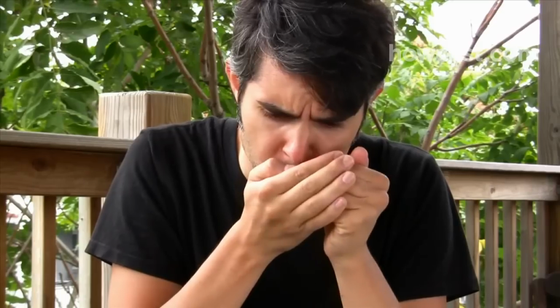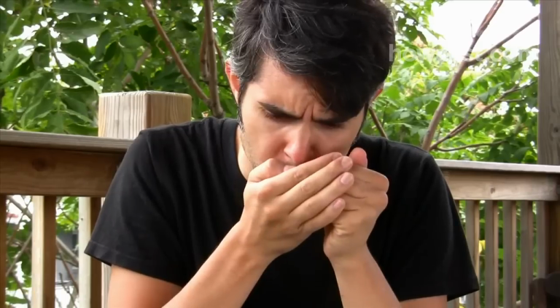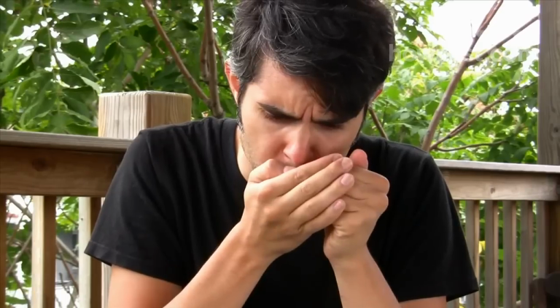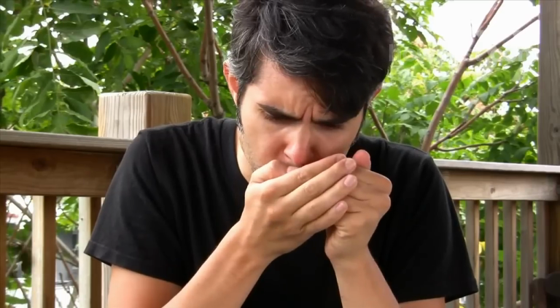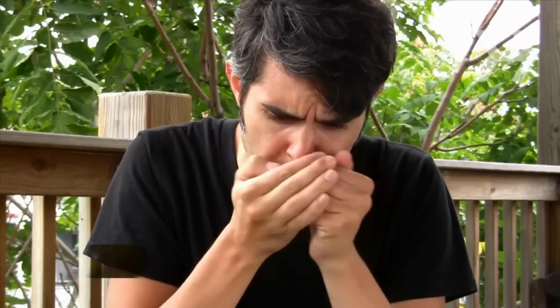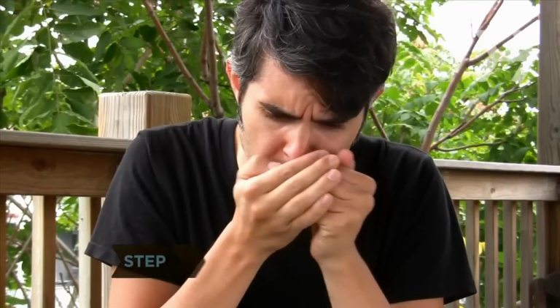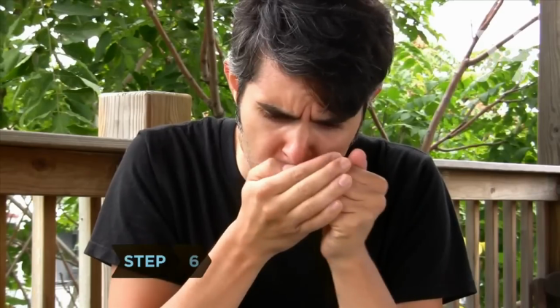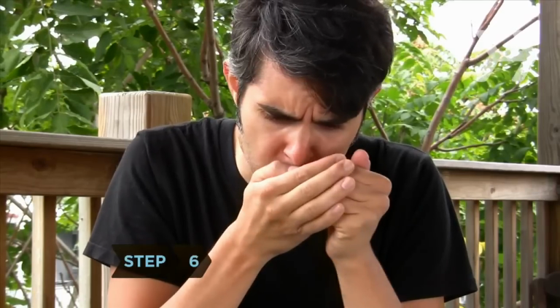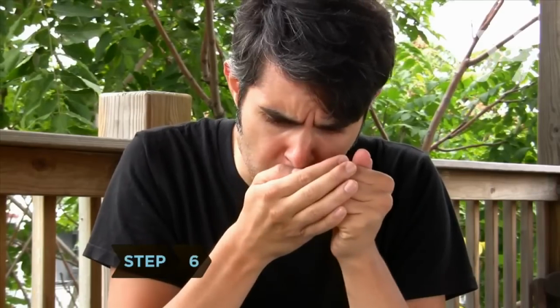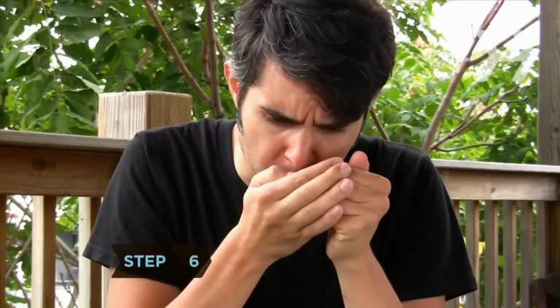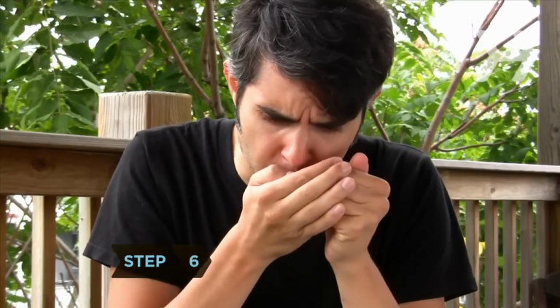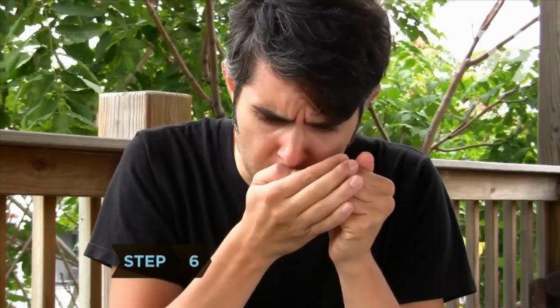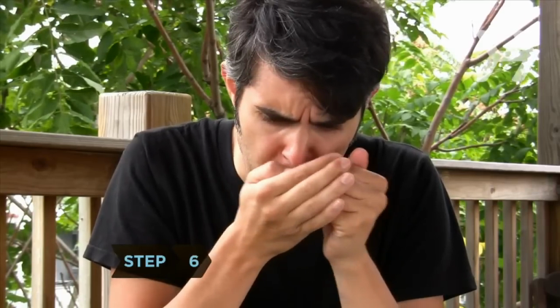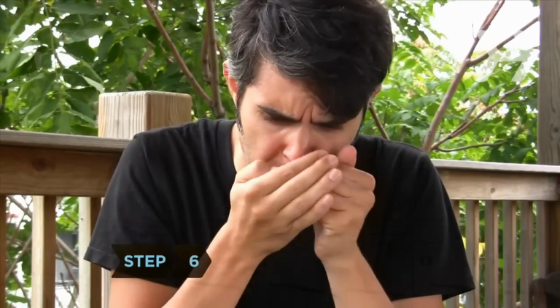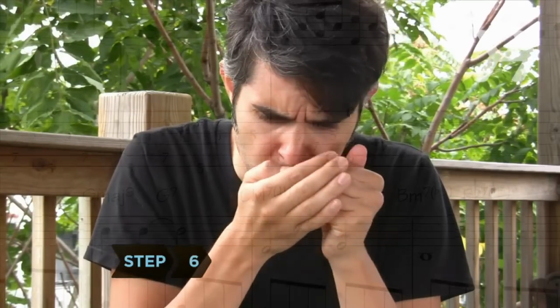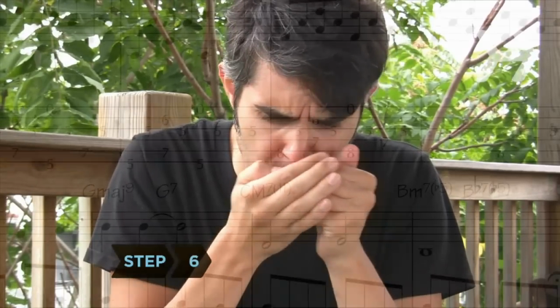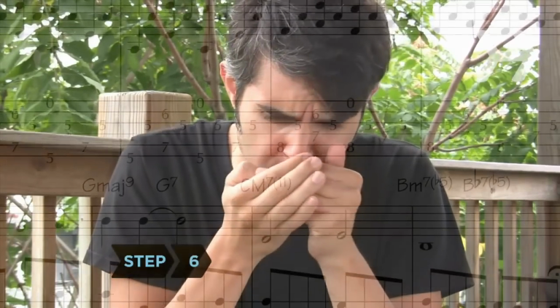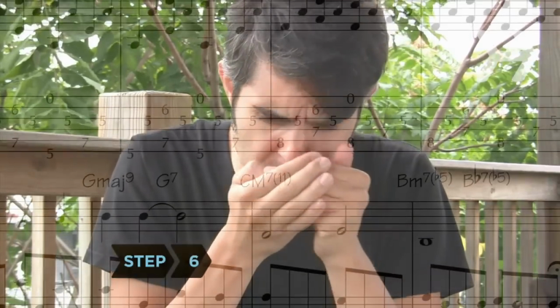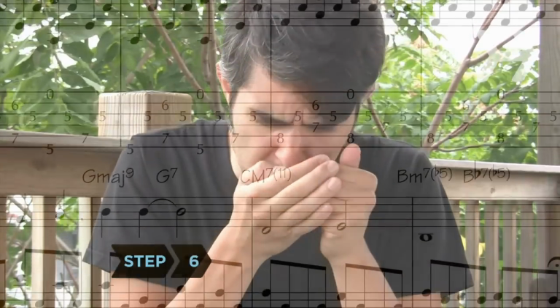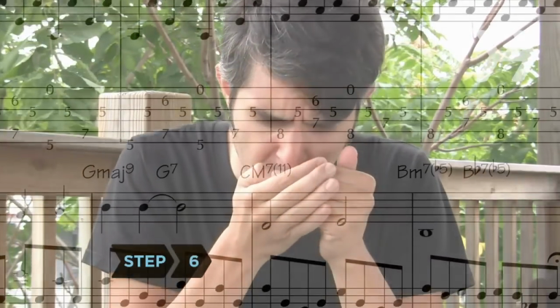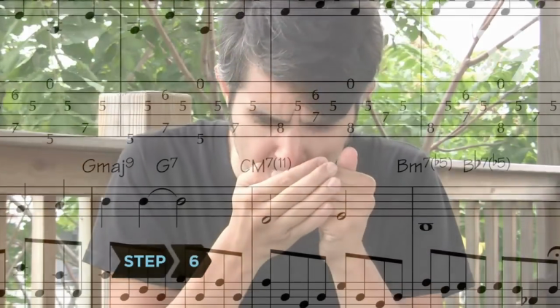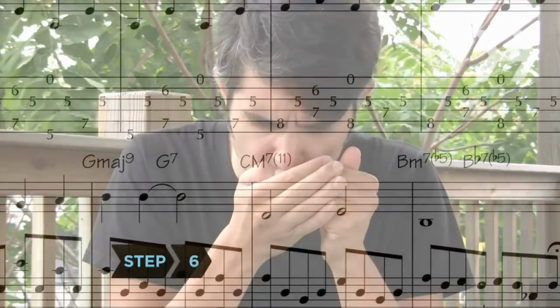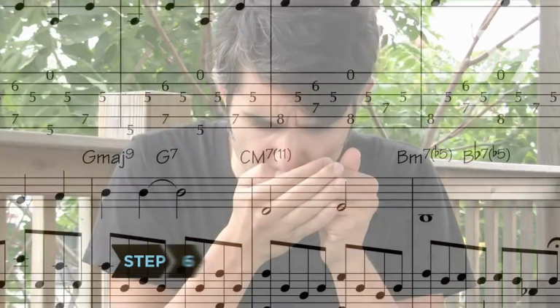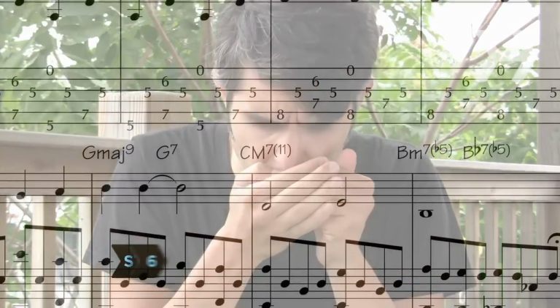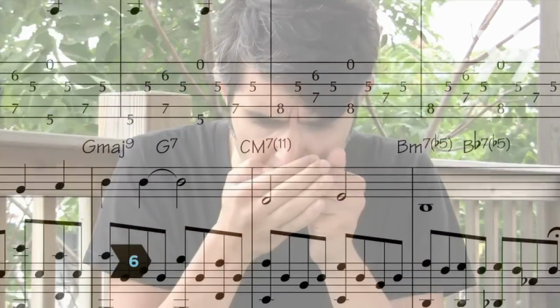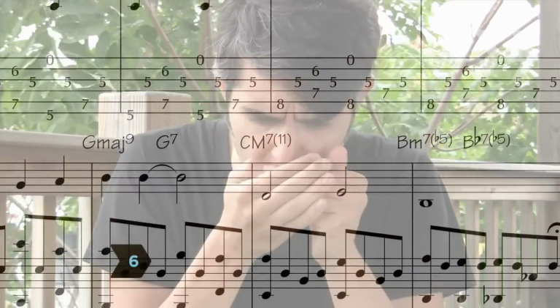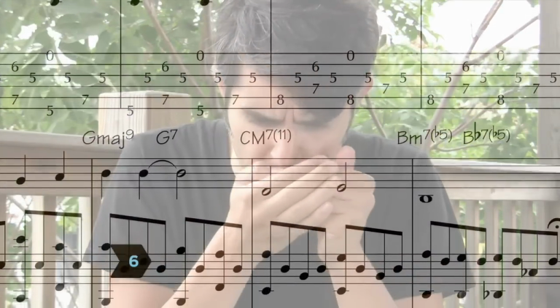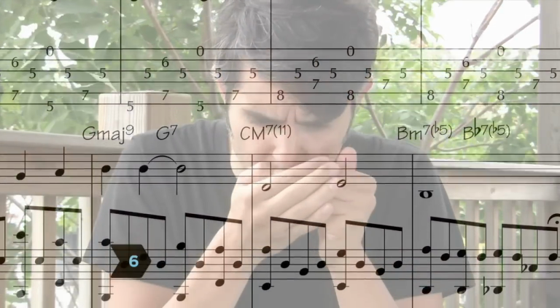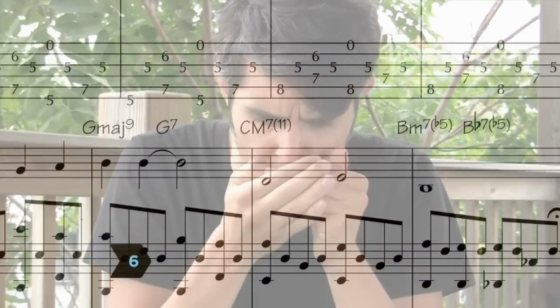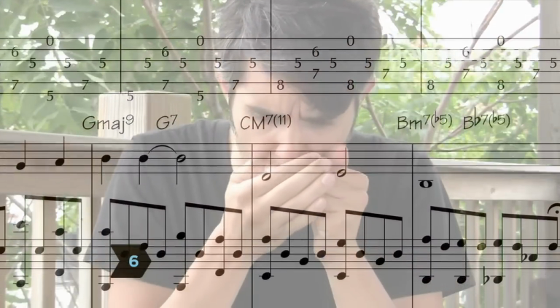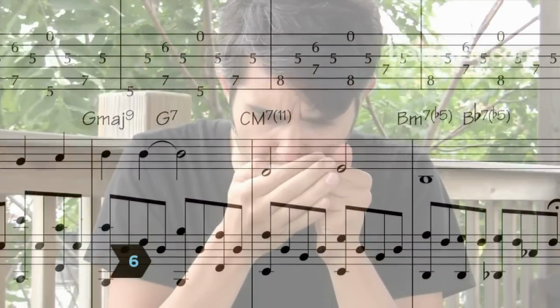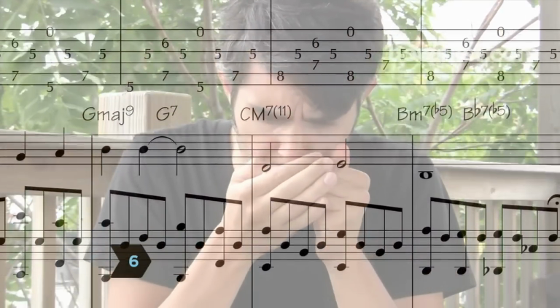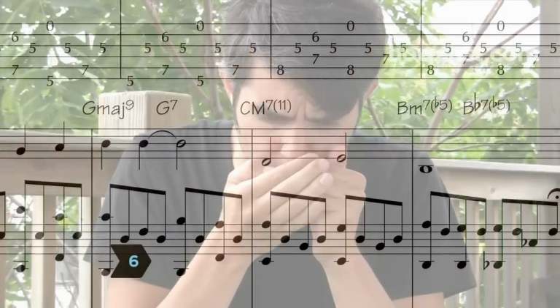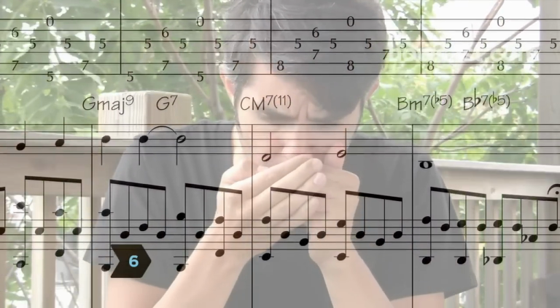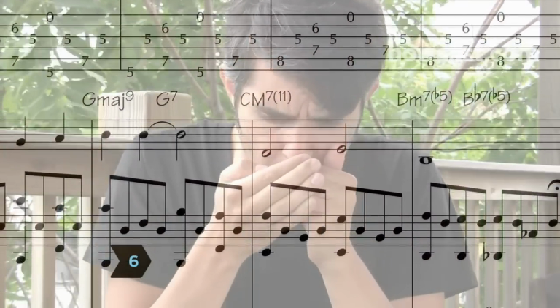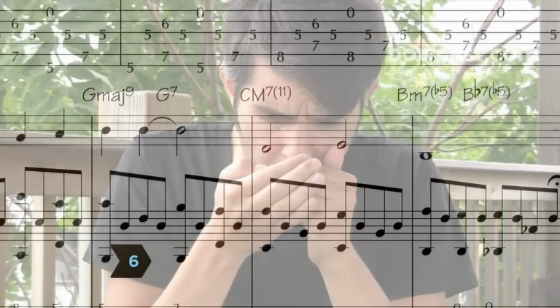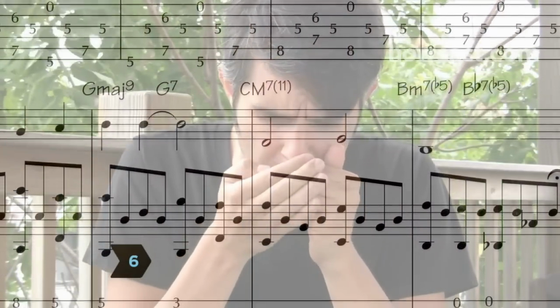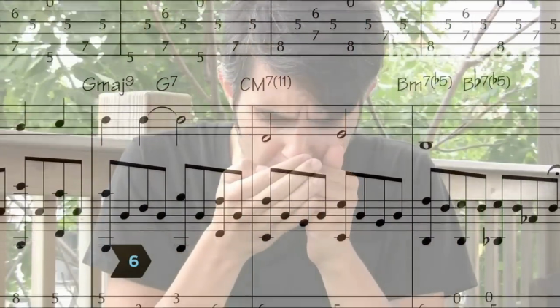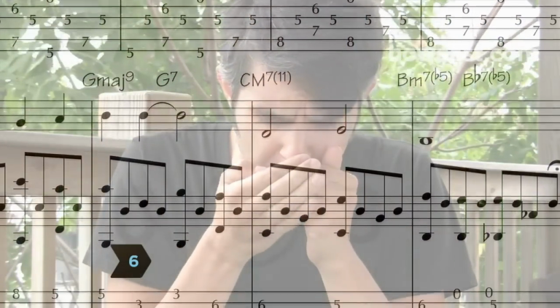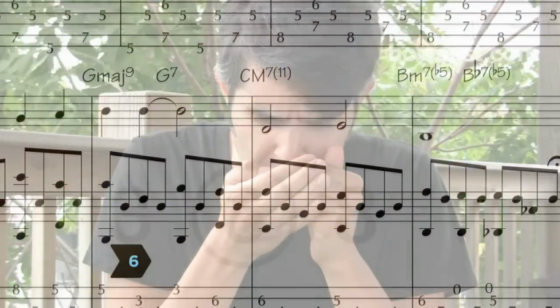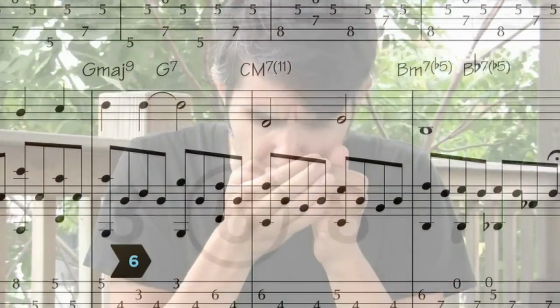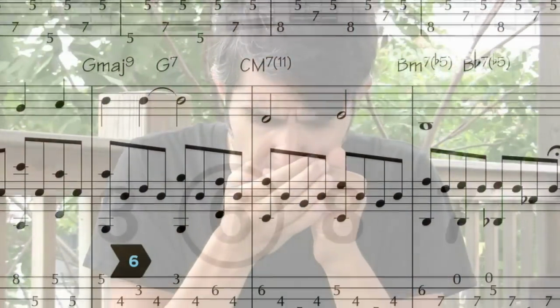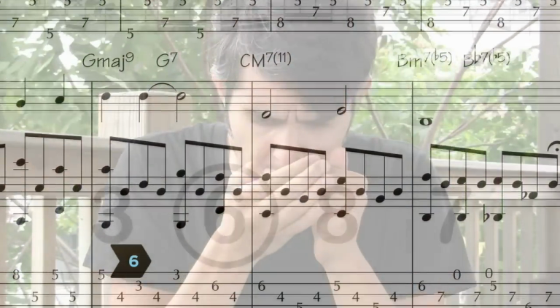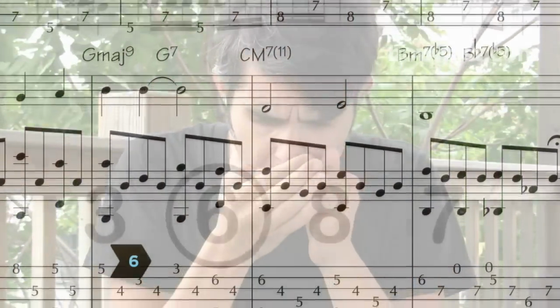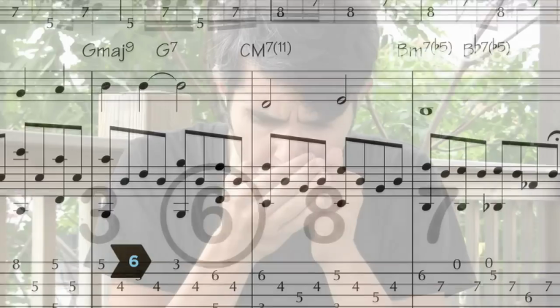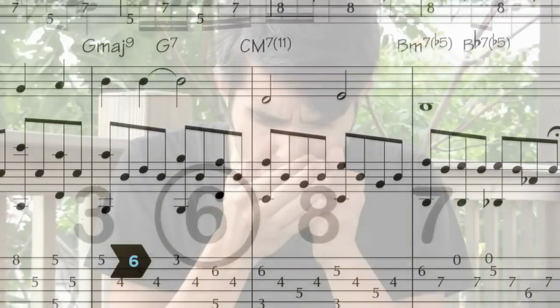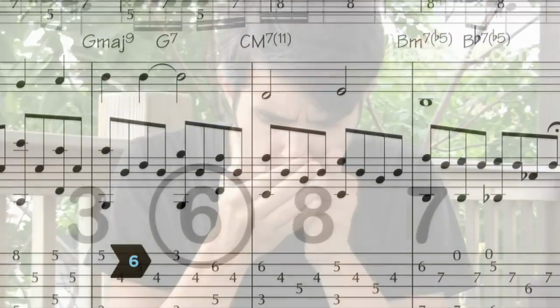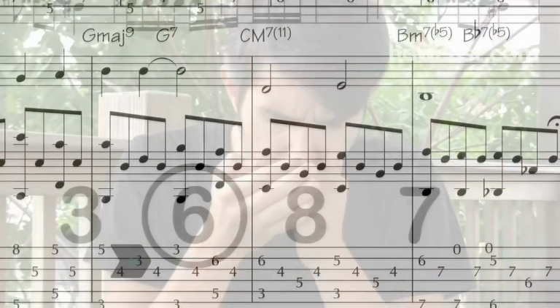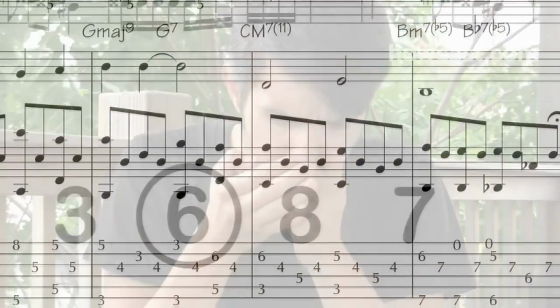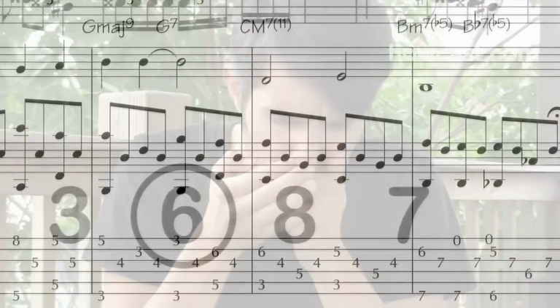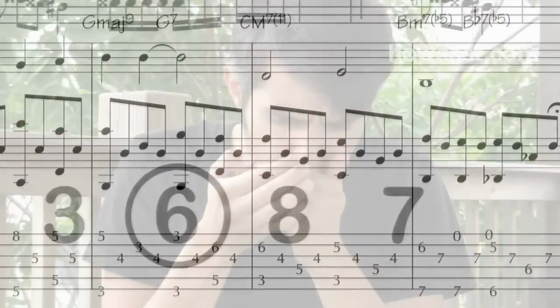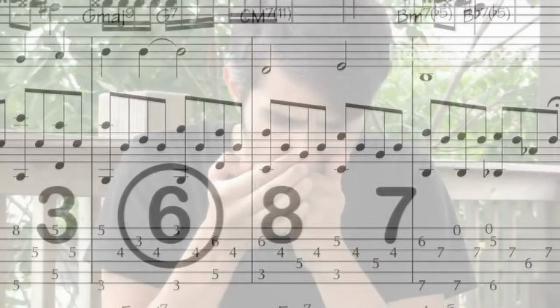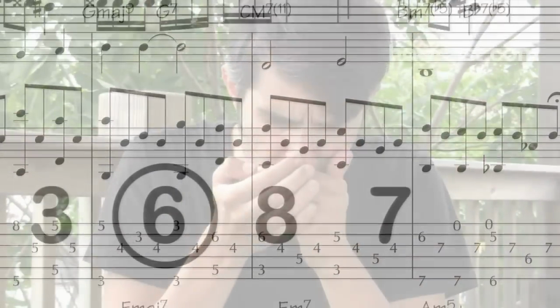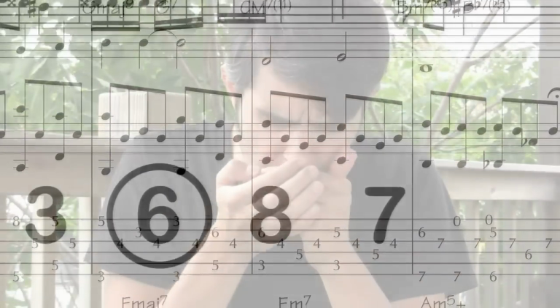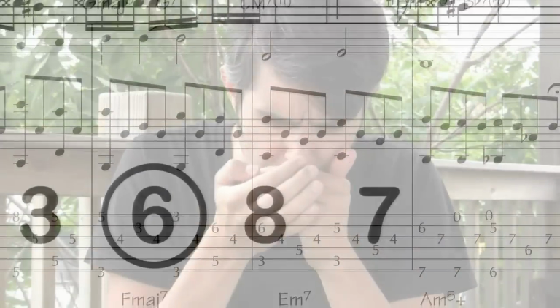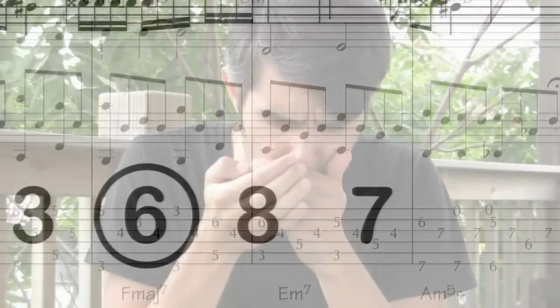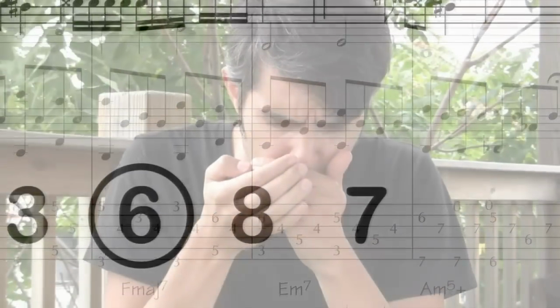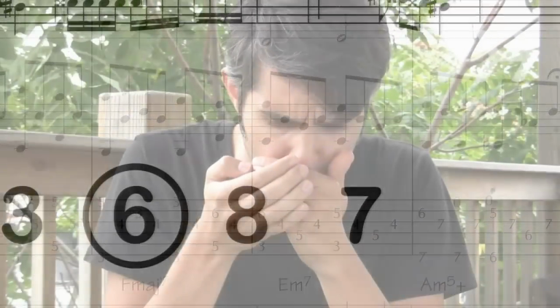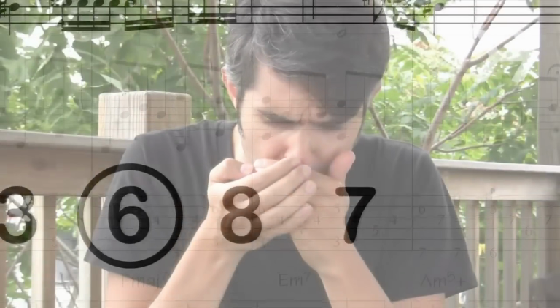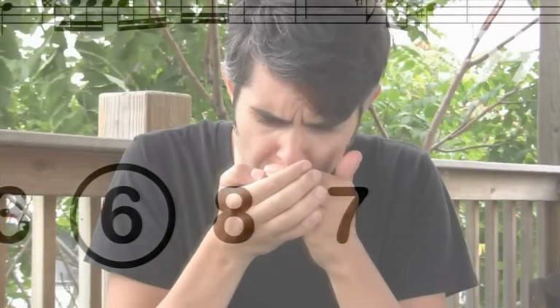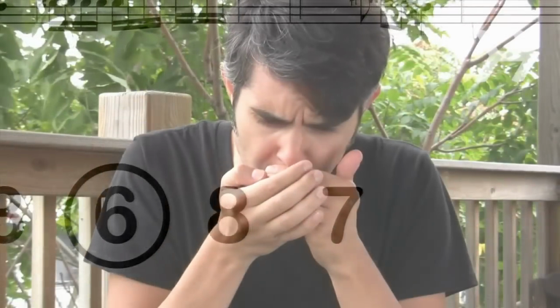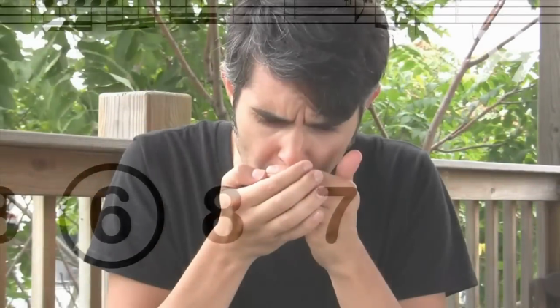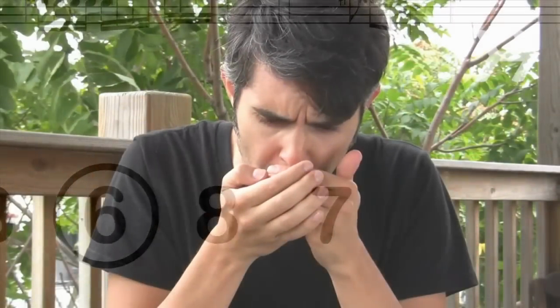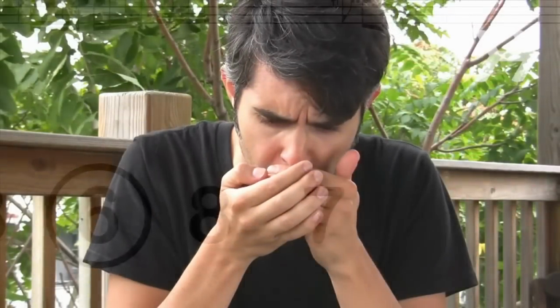Step 6. If you have sheet music, read the tabulature that identifies the numbers on the harmonica. When a number is circled, inhale.